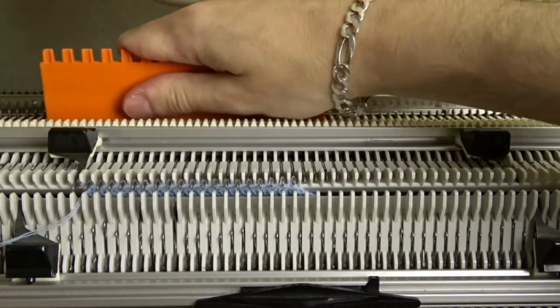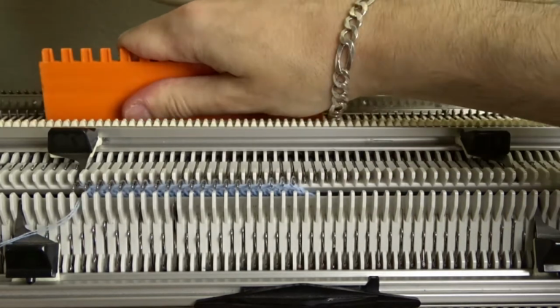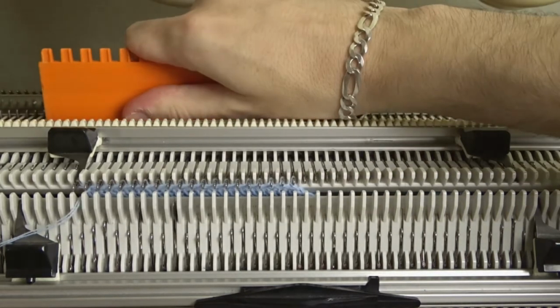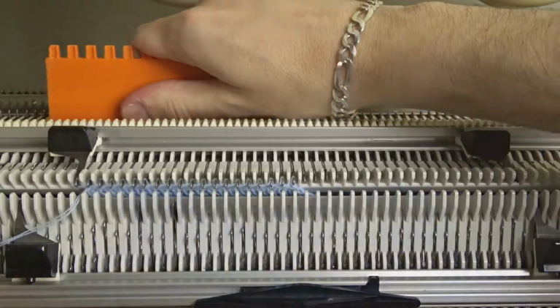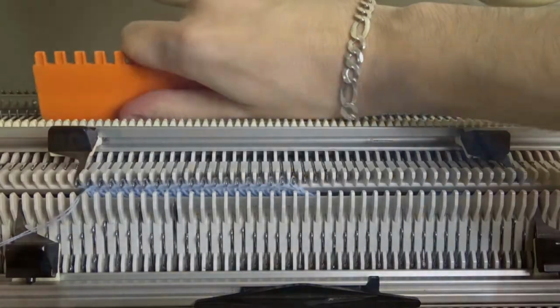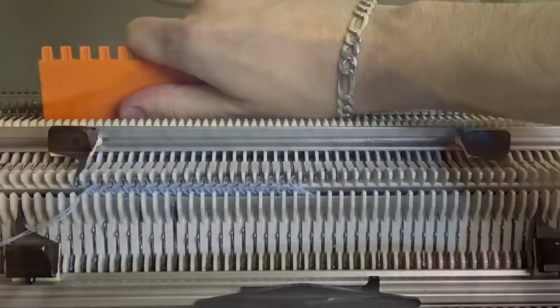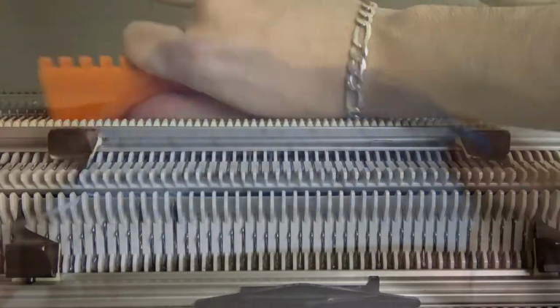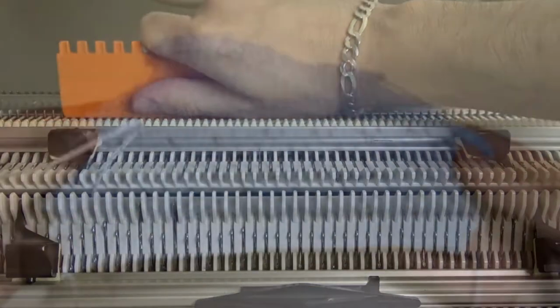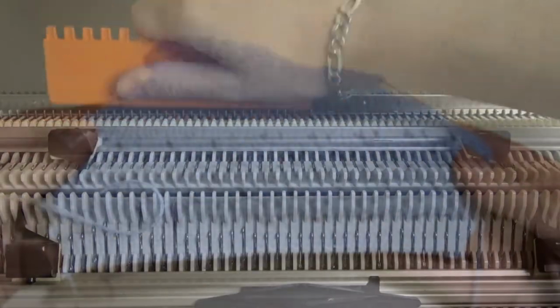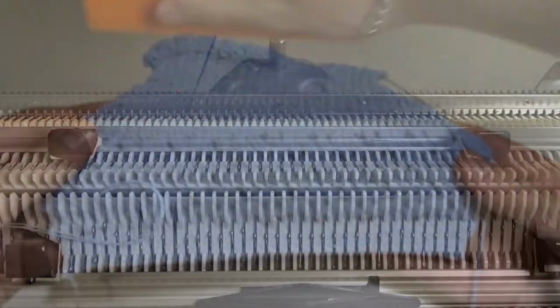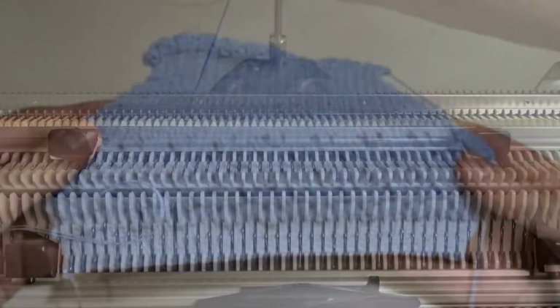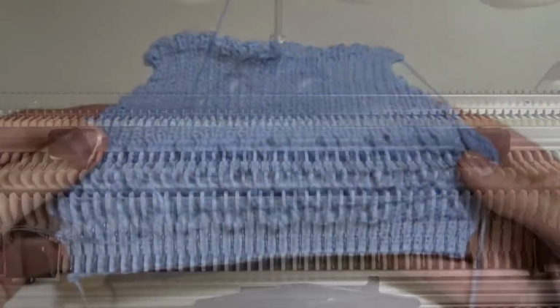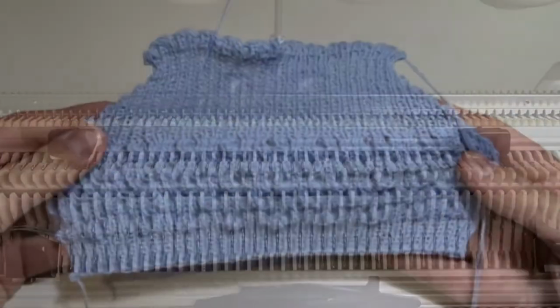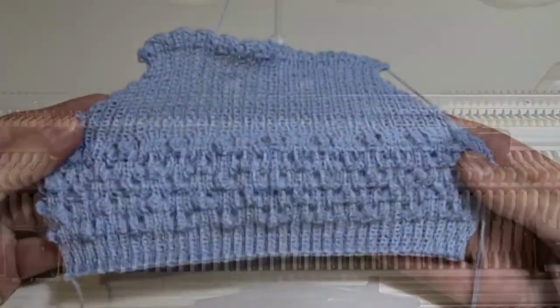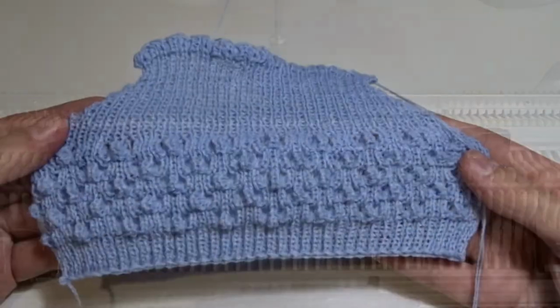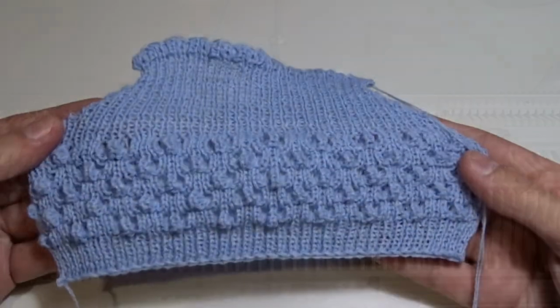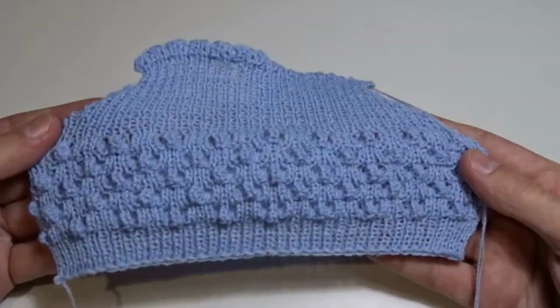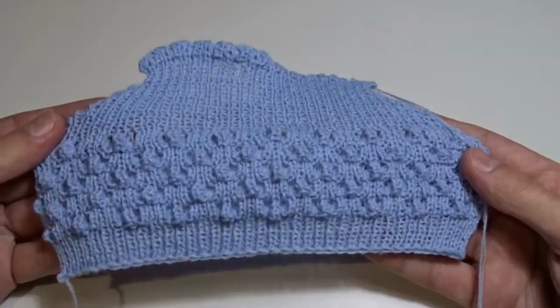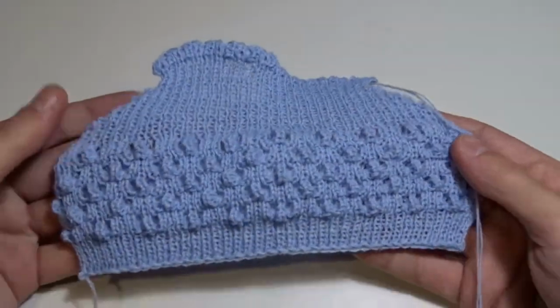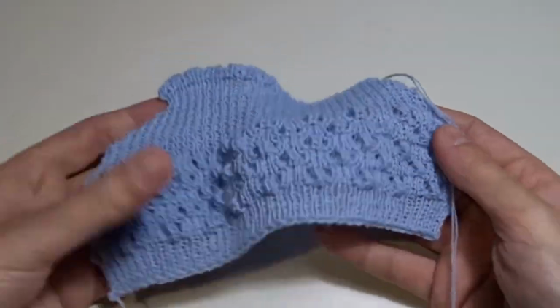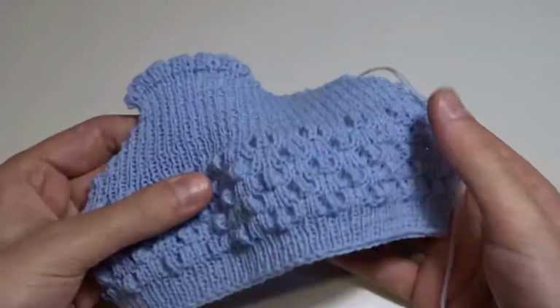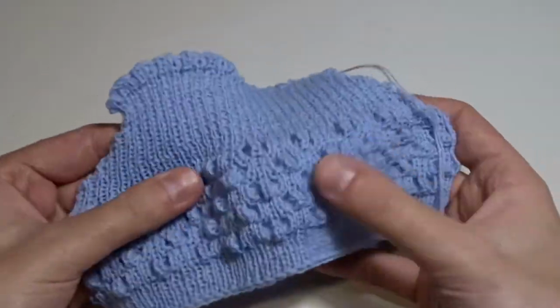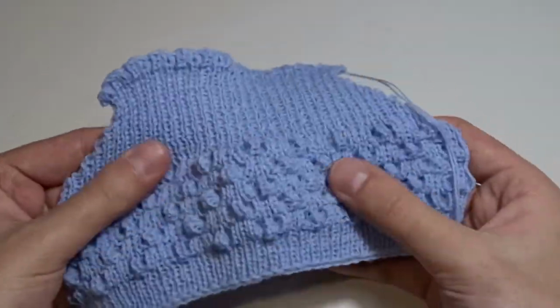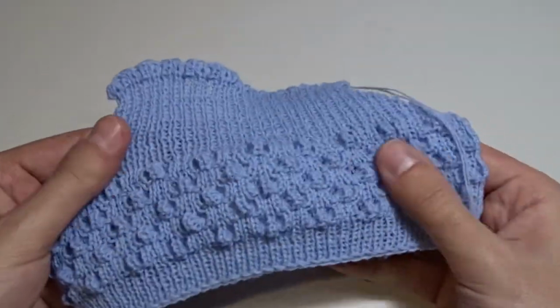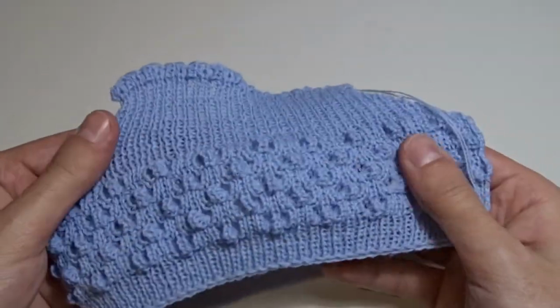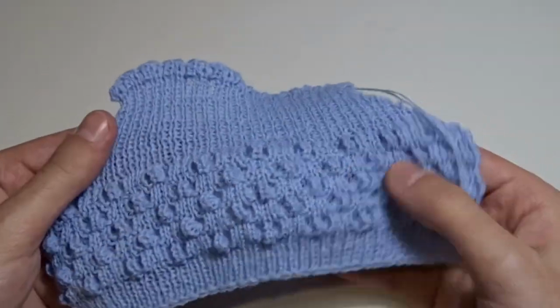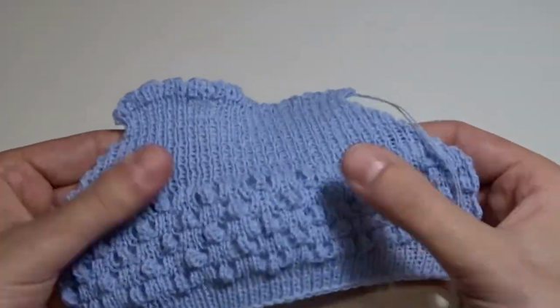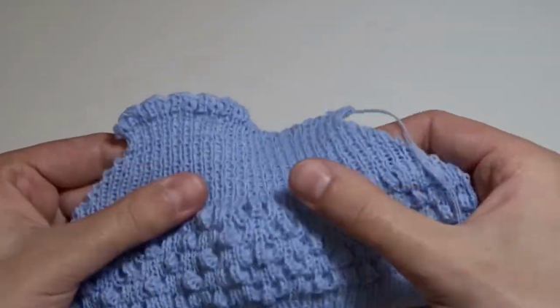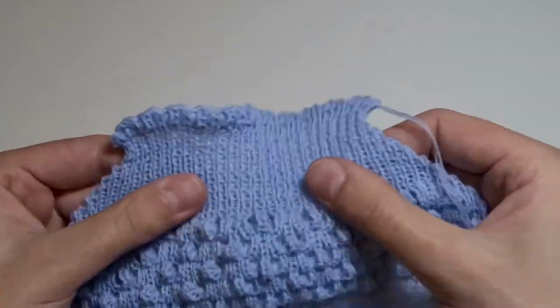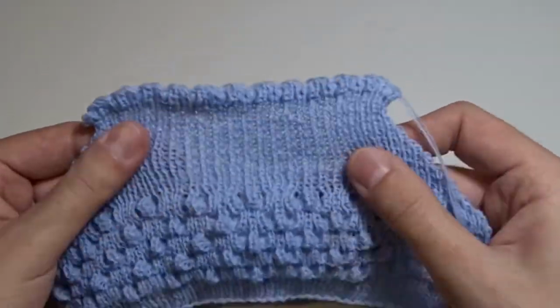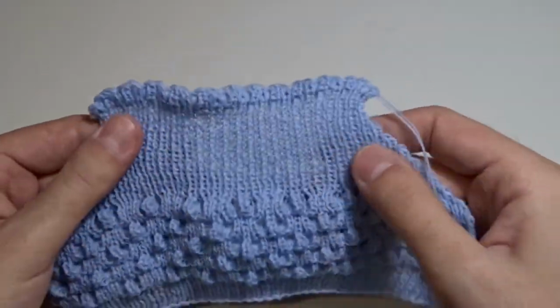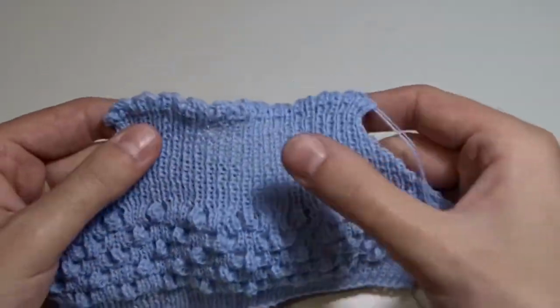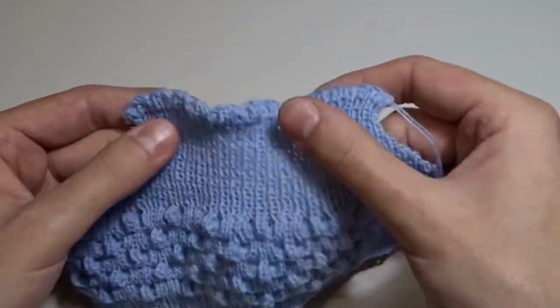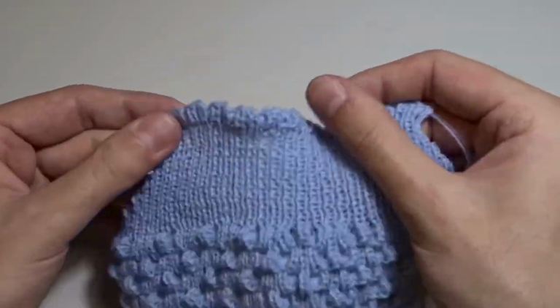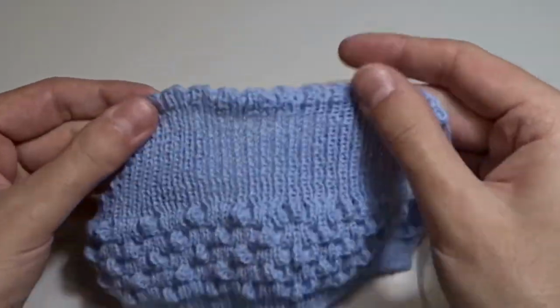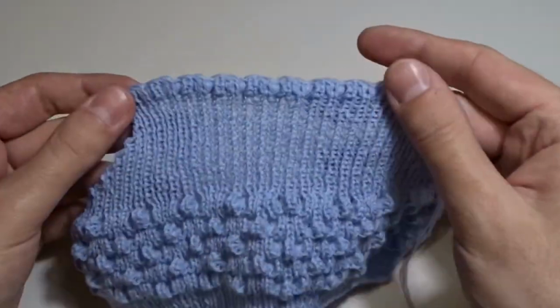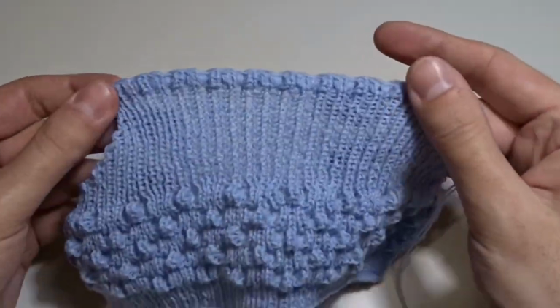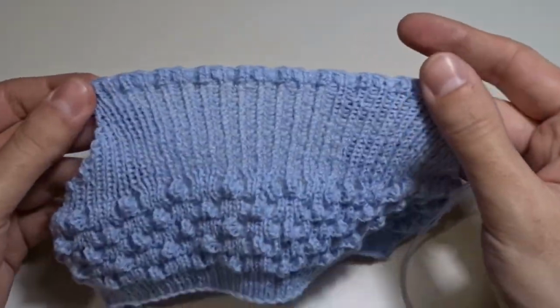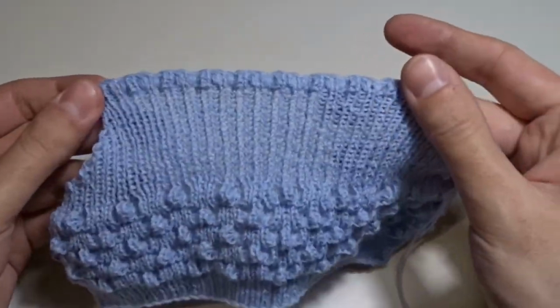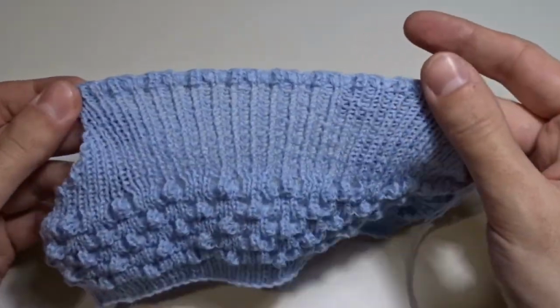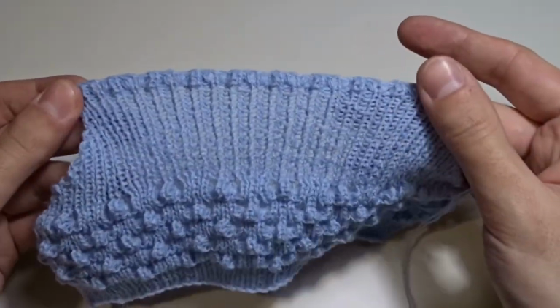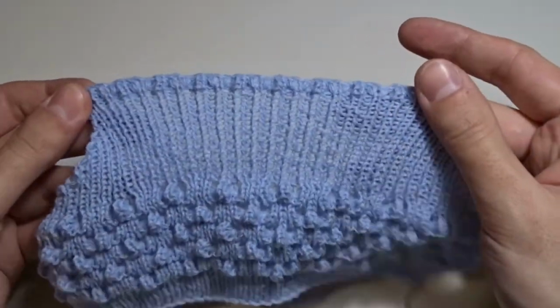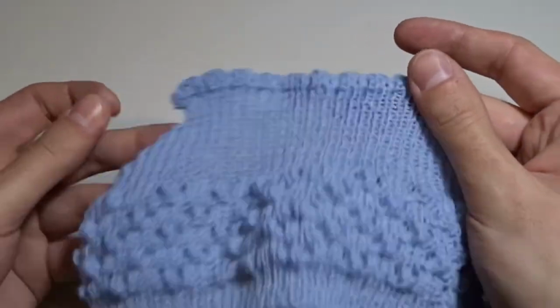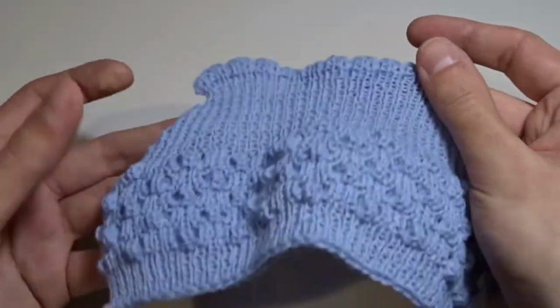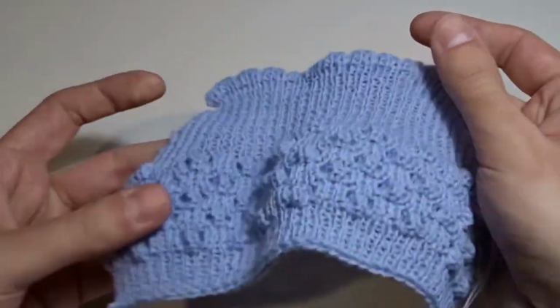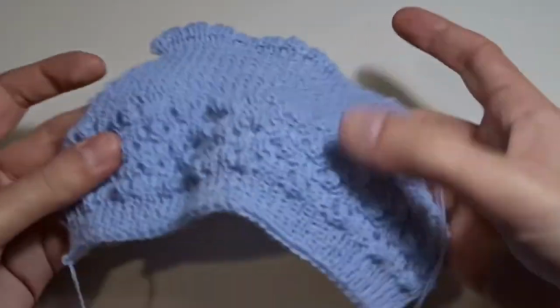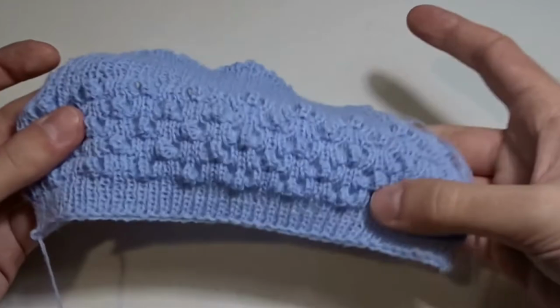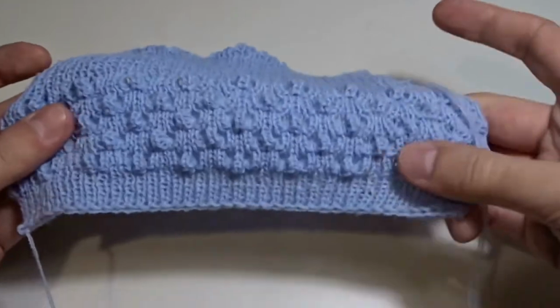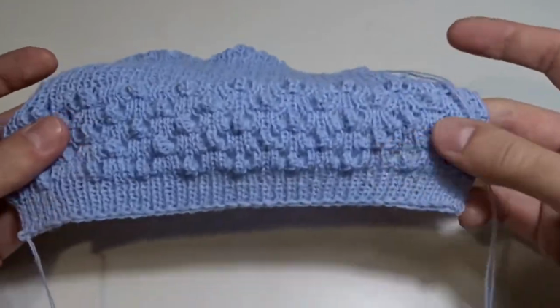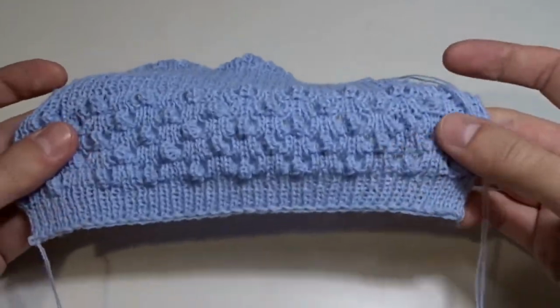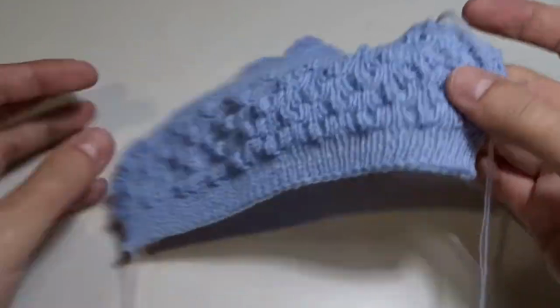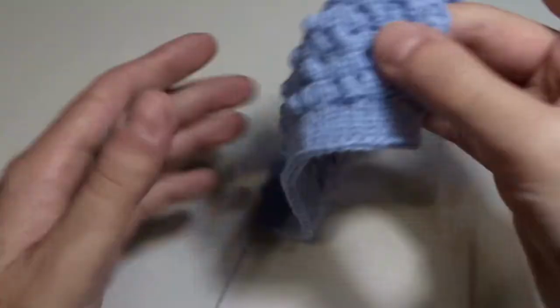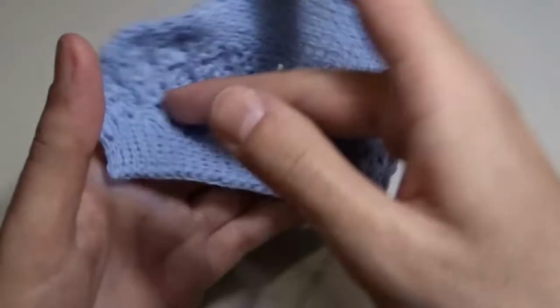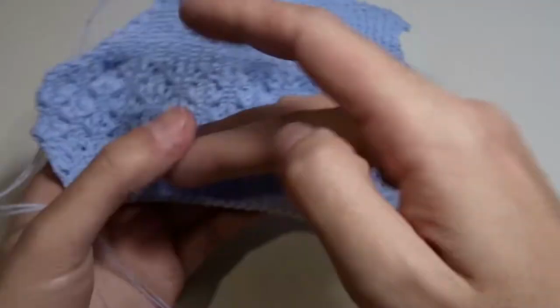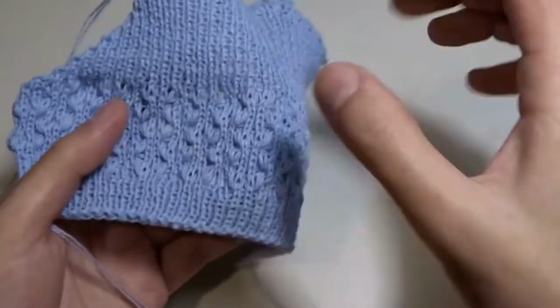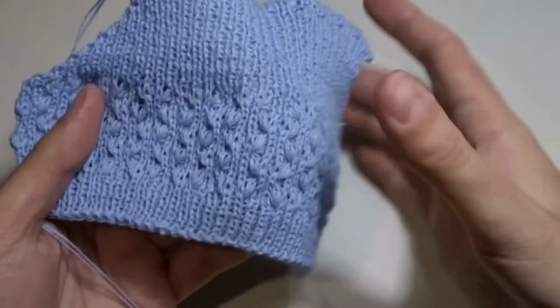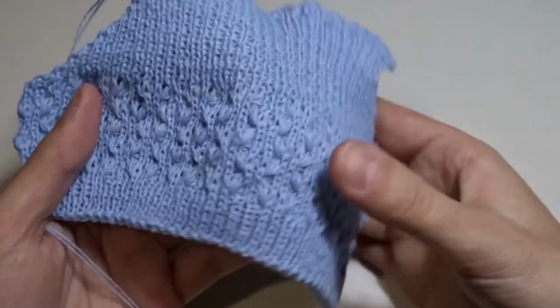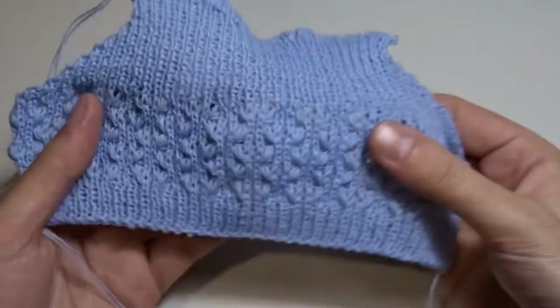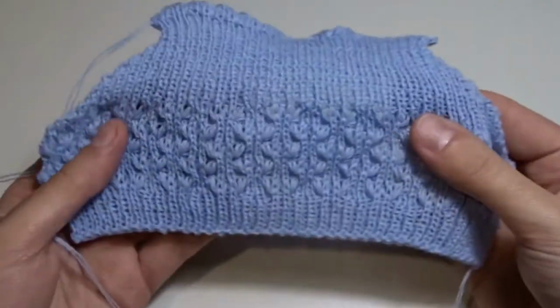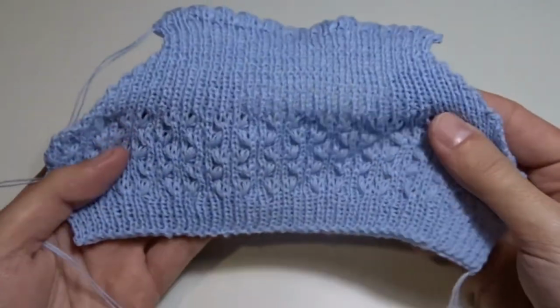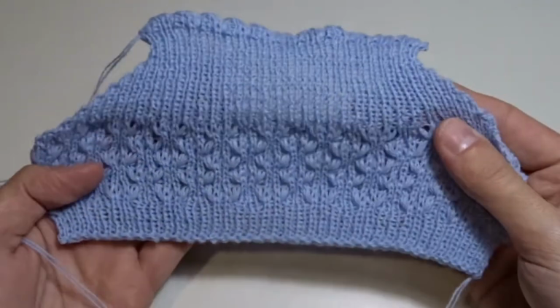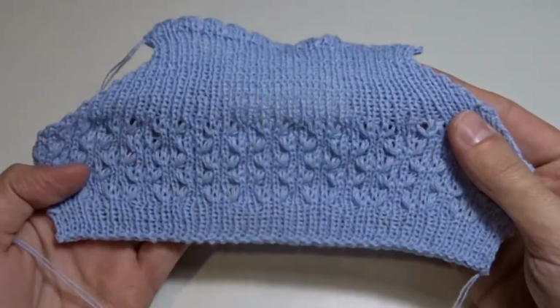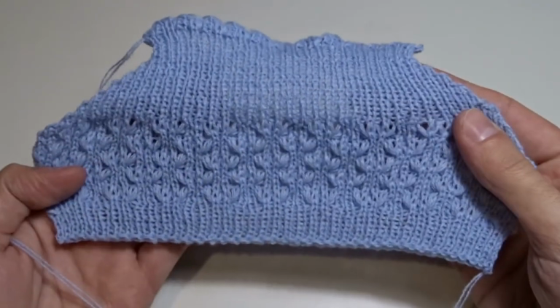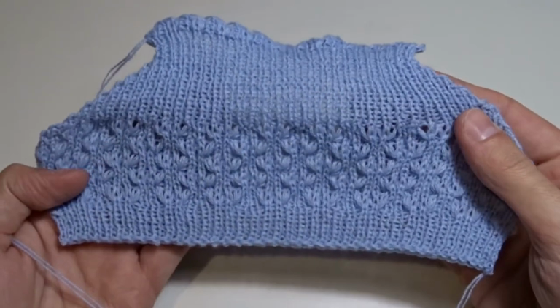Now you can see how it looks right after you take it from the machine. This is the right side, and this is the wrong side.